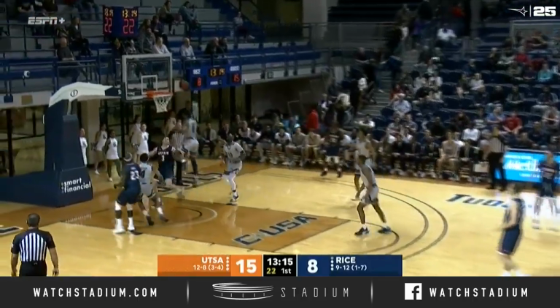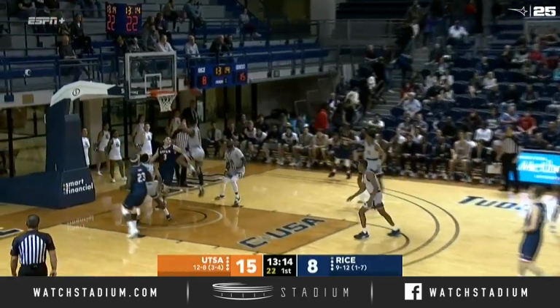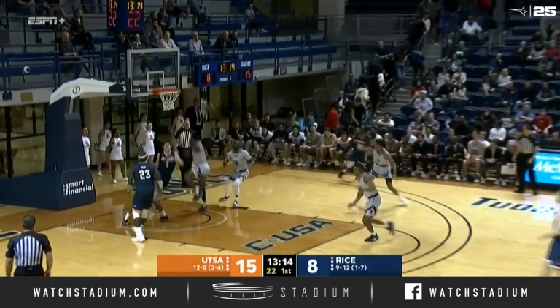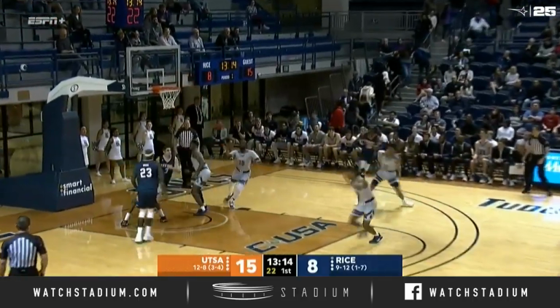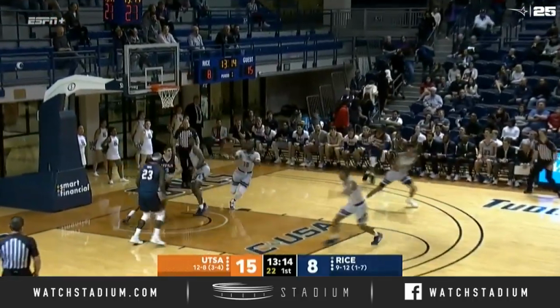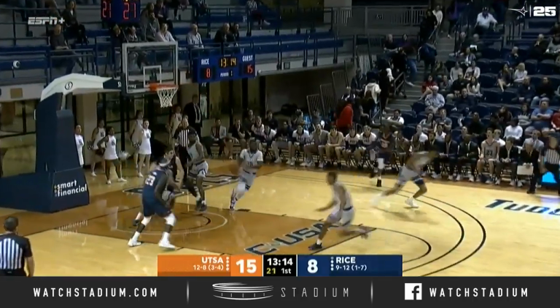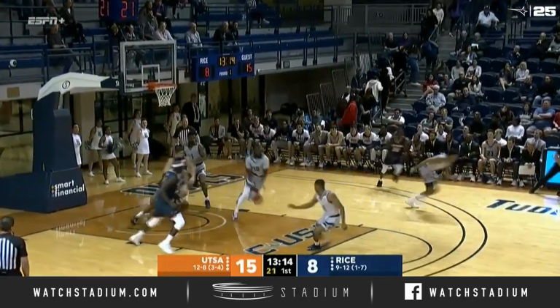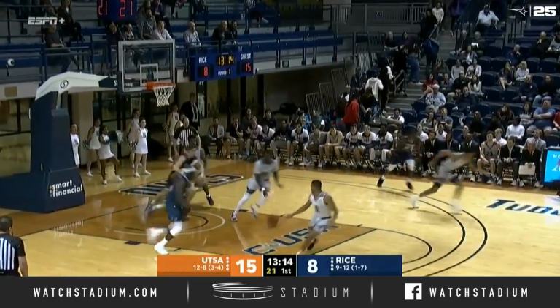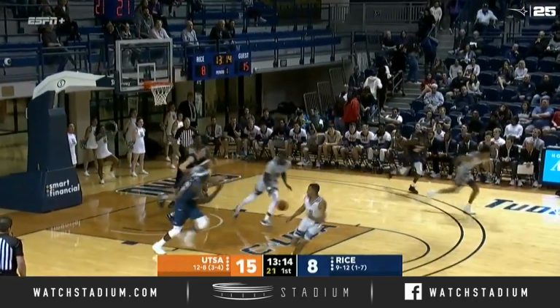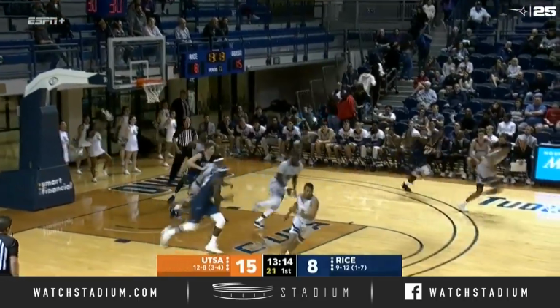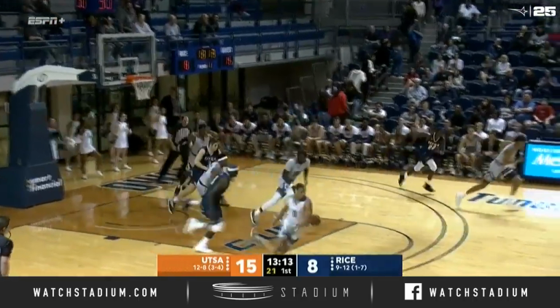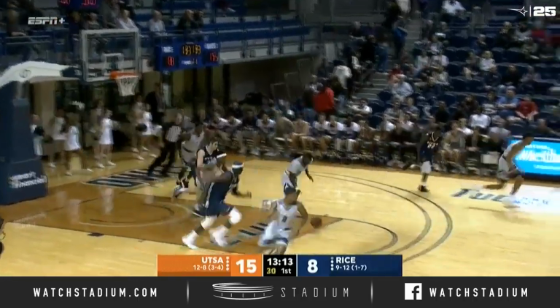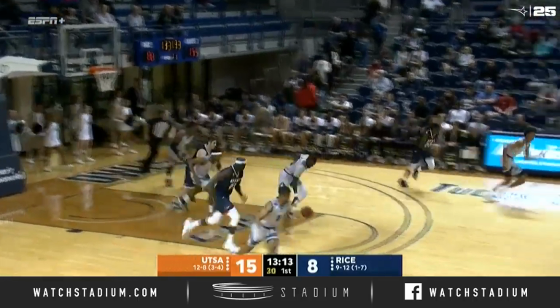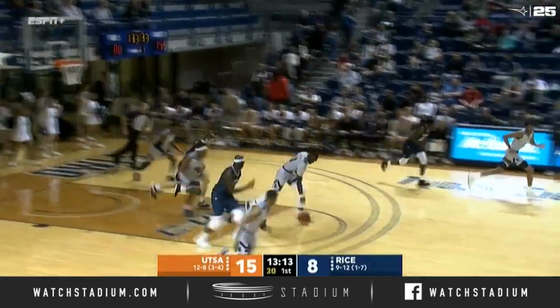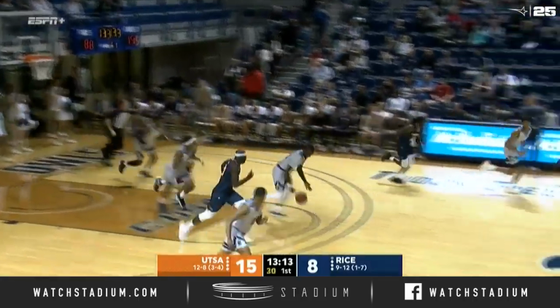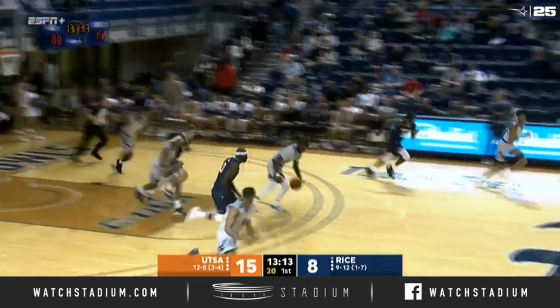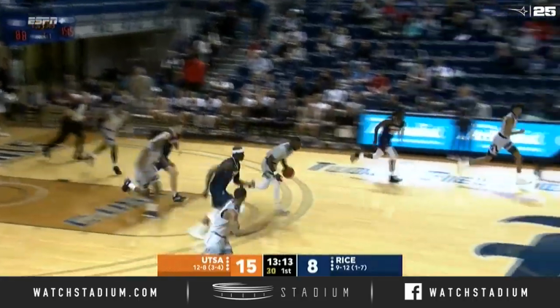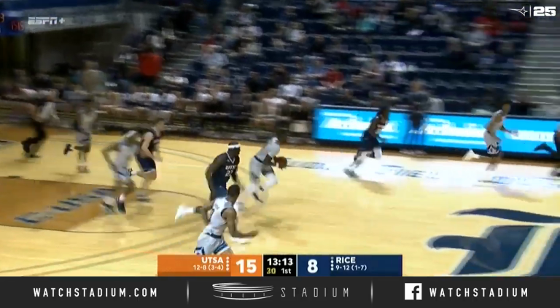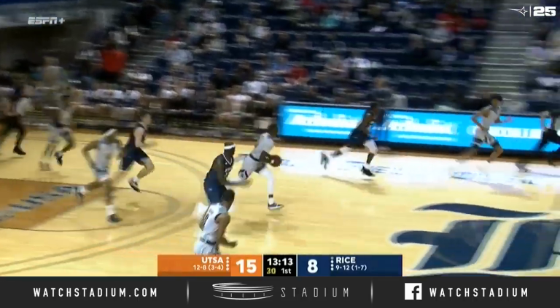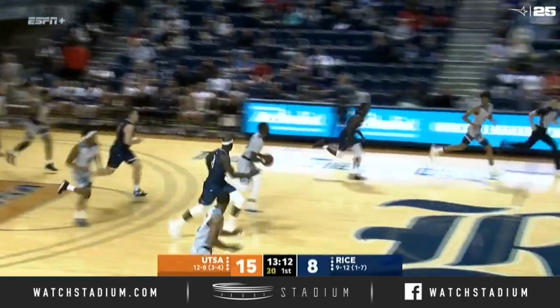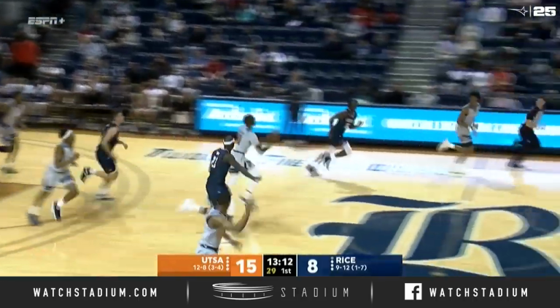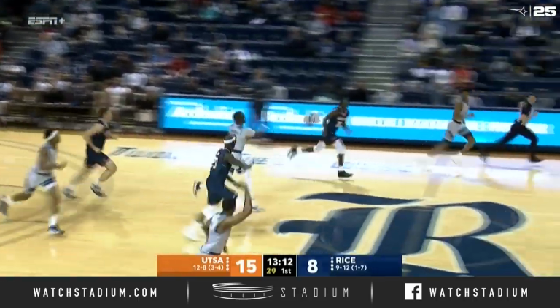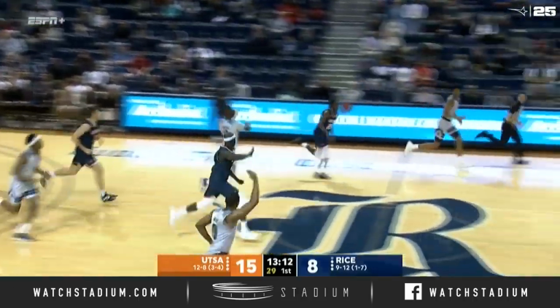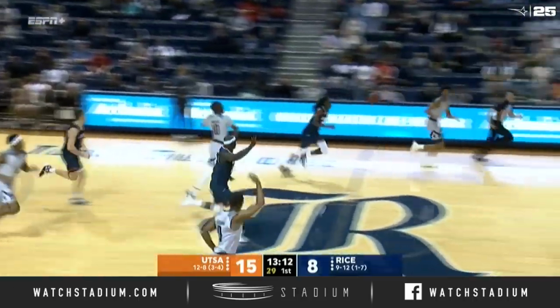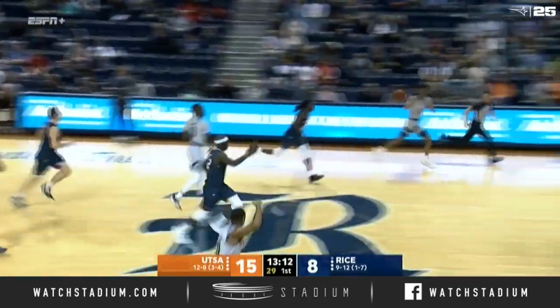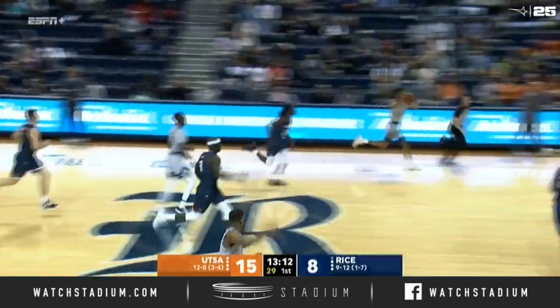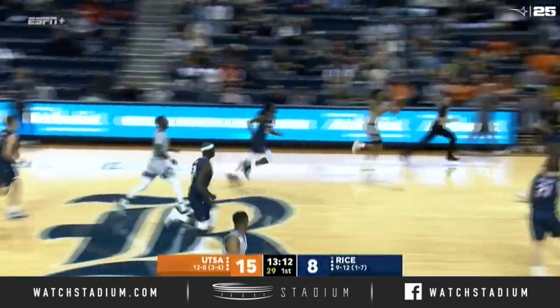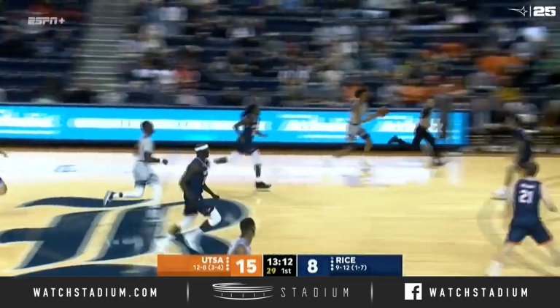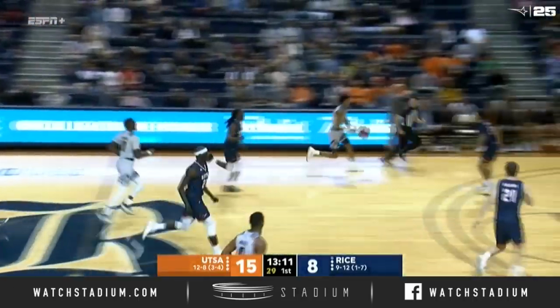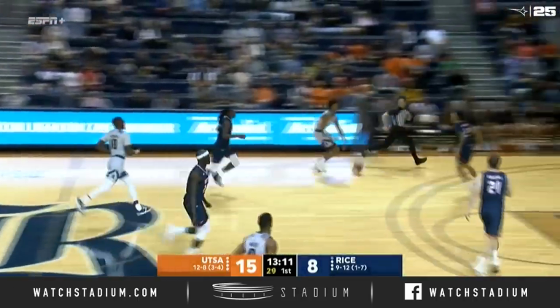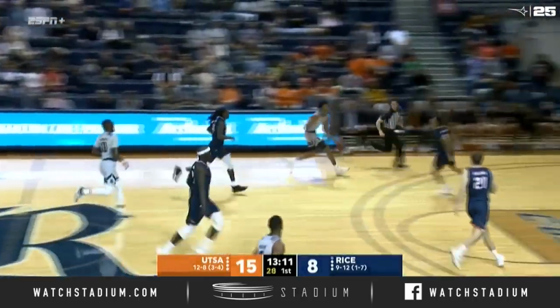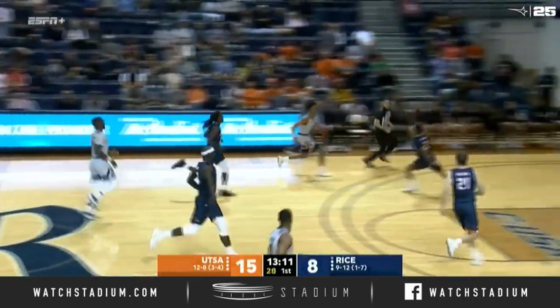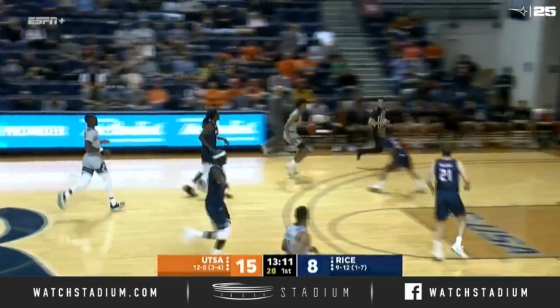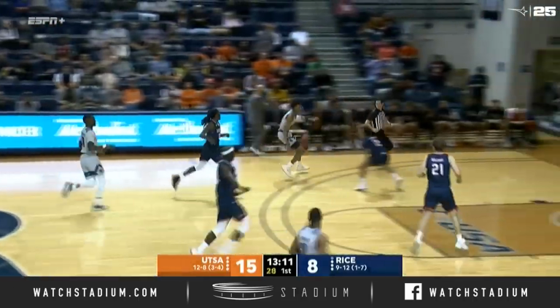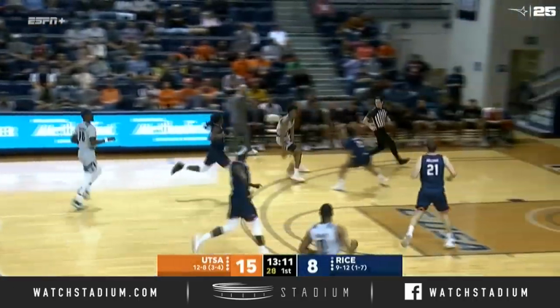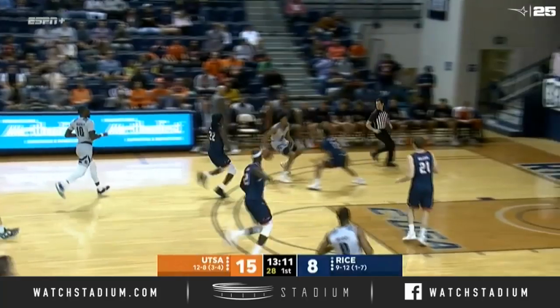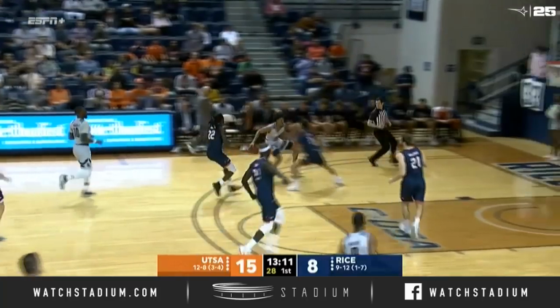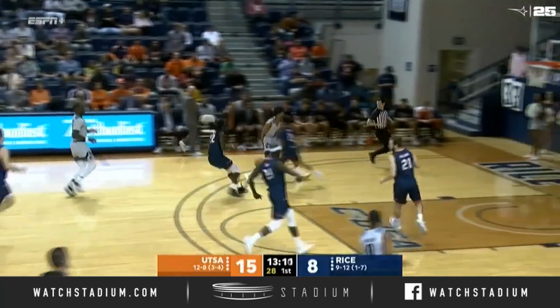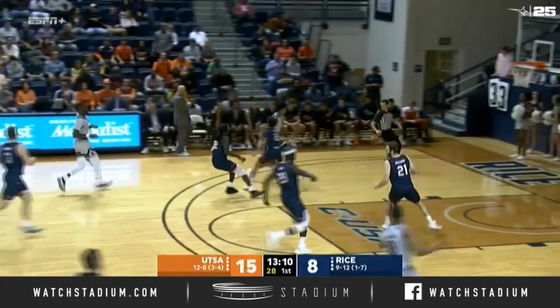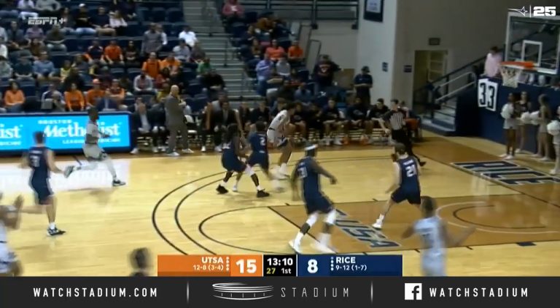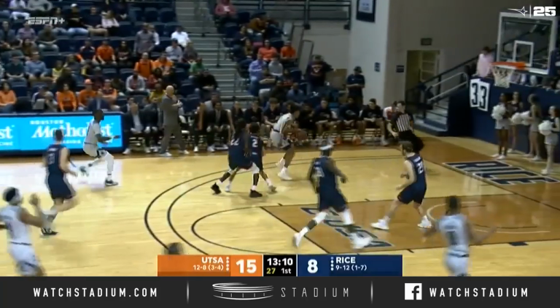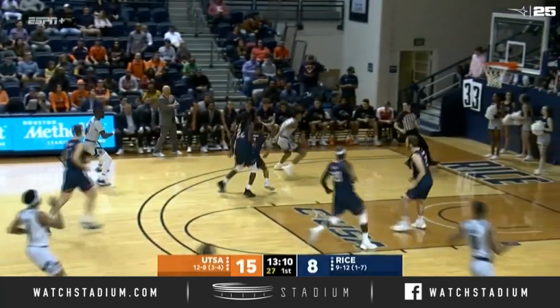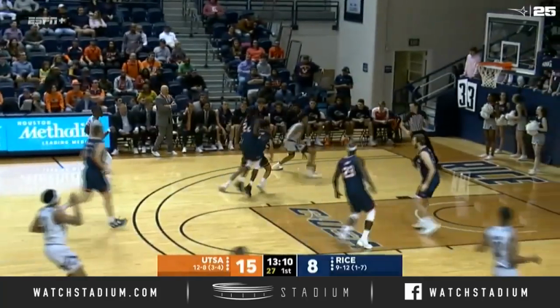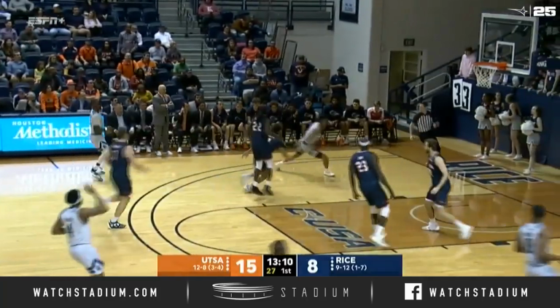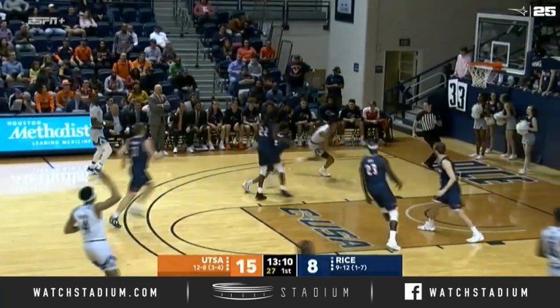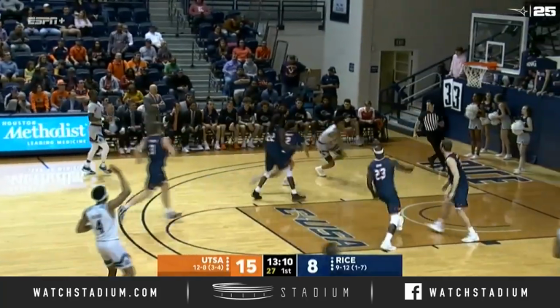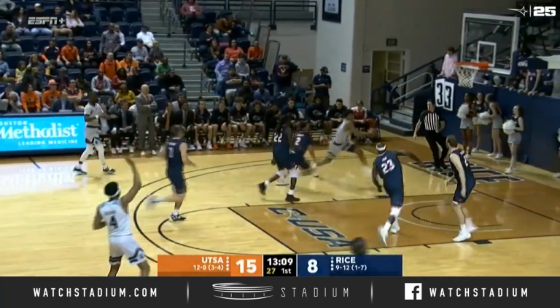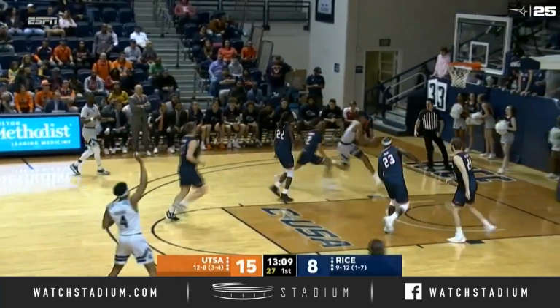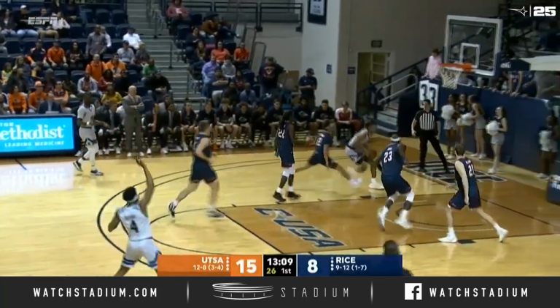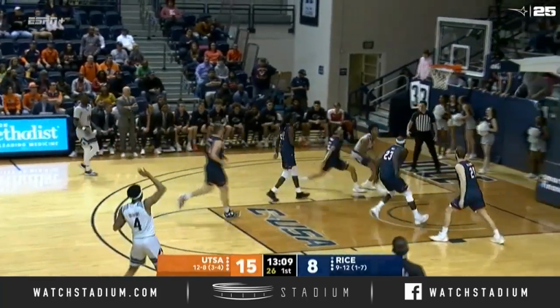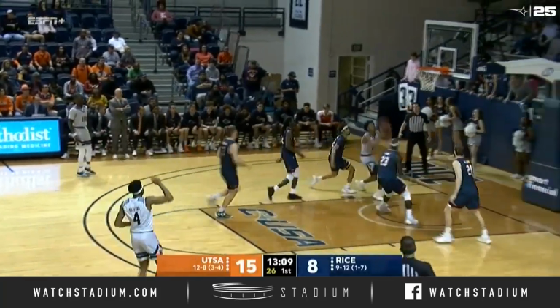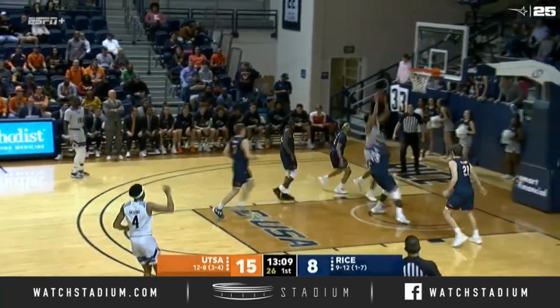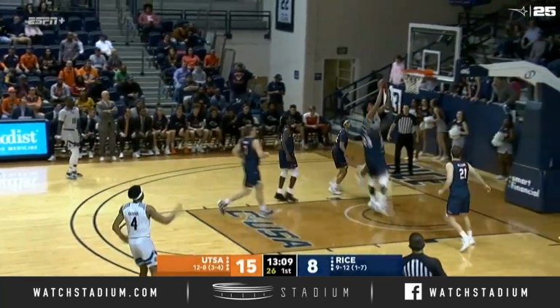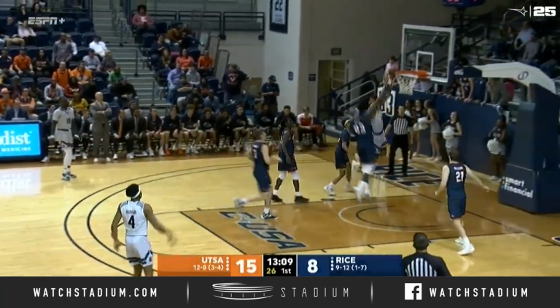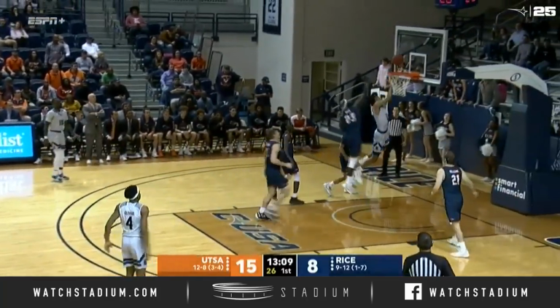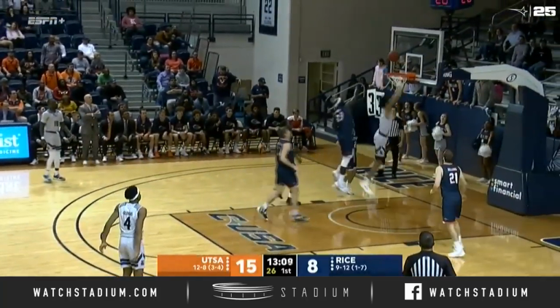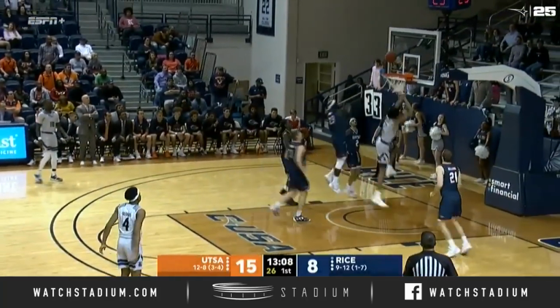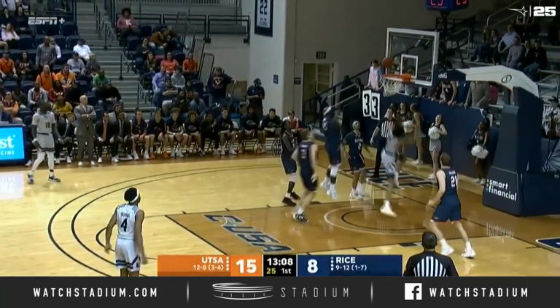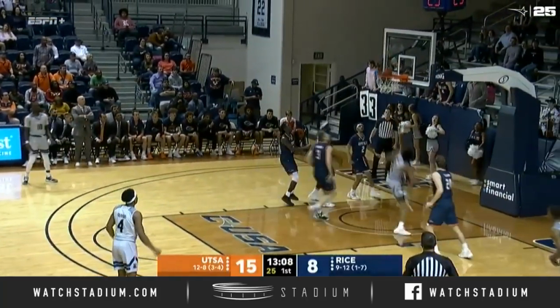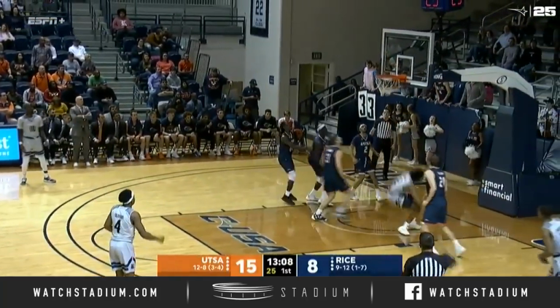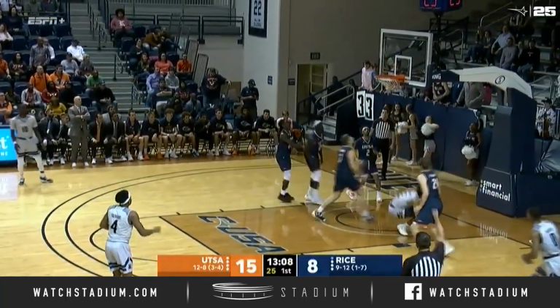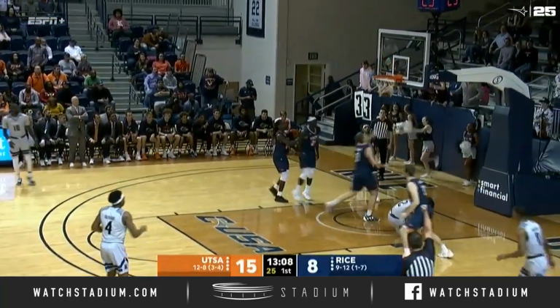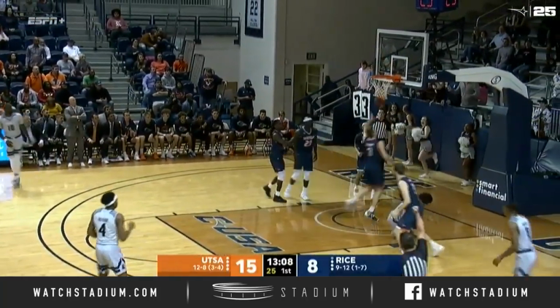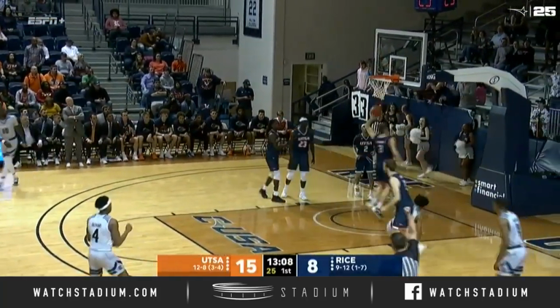Froden goes for the layup, and that one's blocked by Parris. Great hang time from Parris. Now Murphy on the other end.